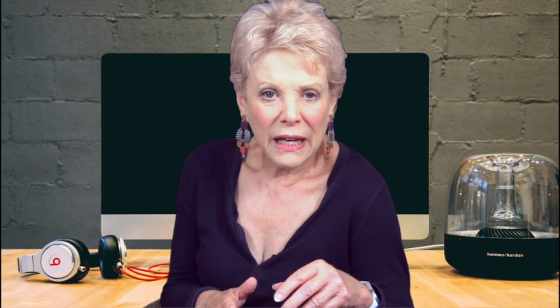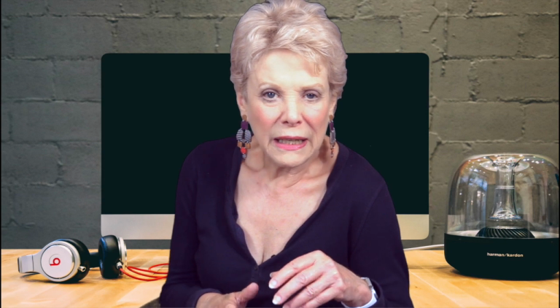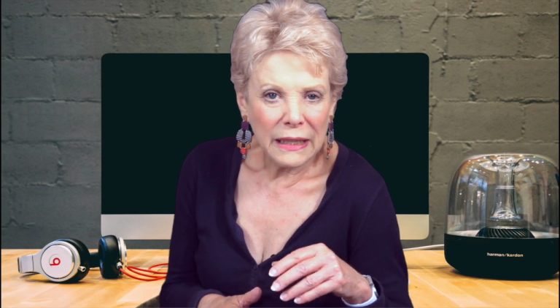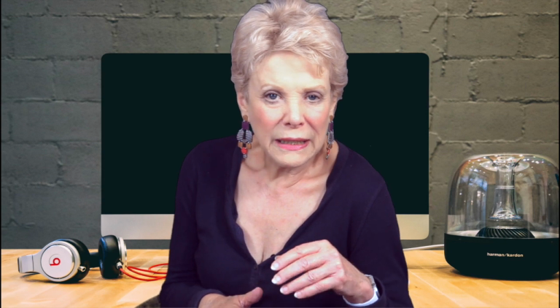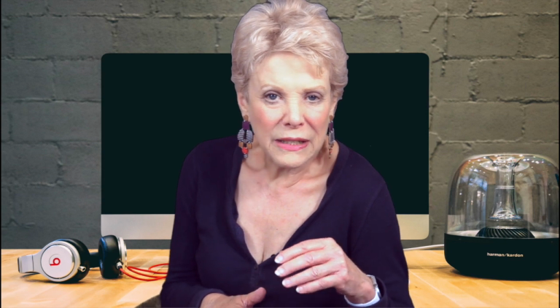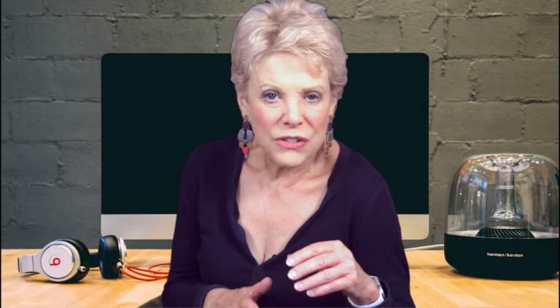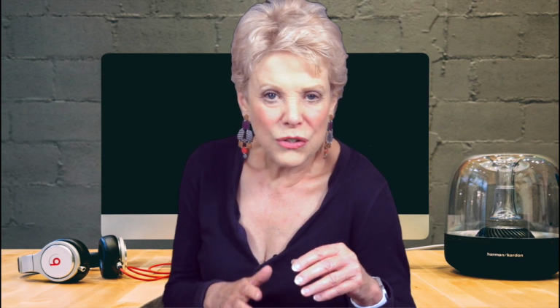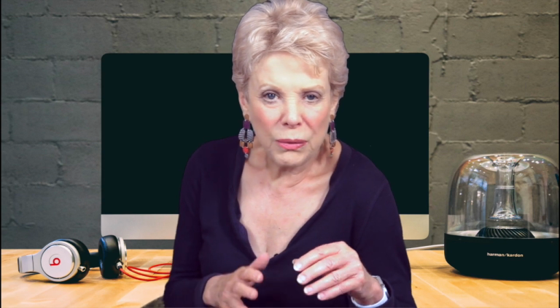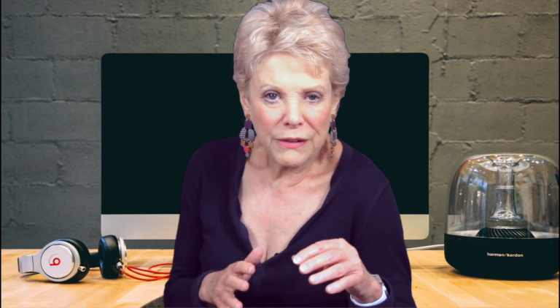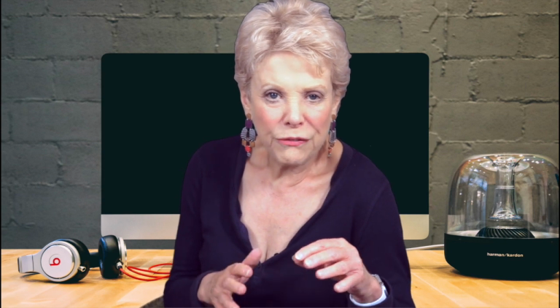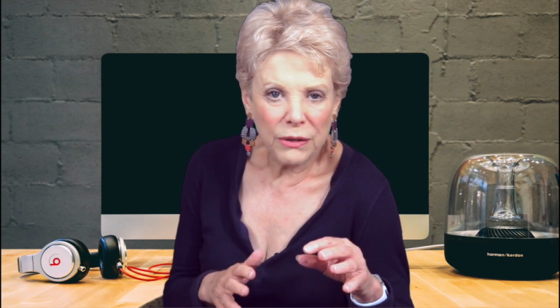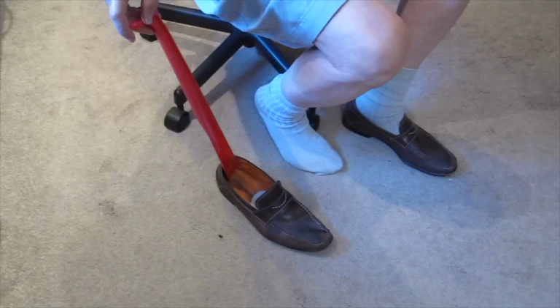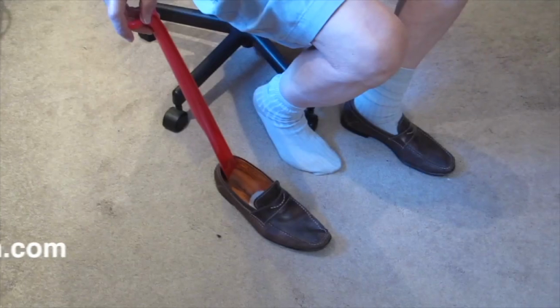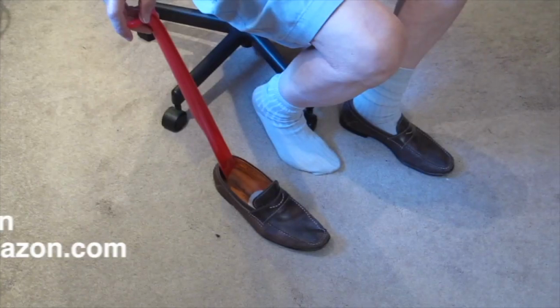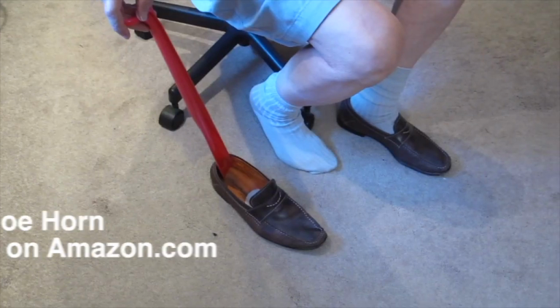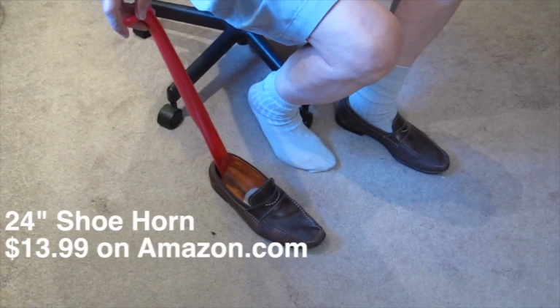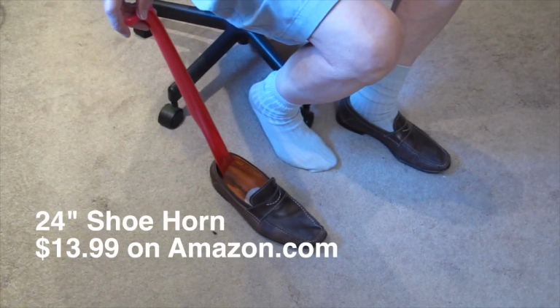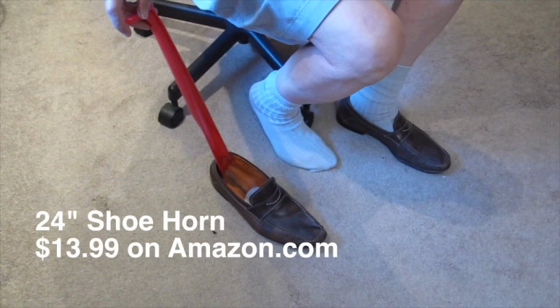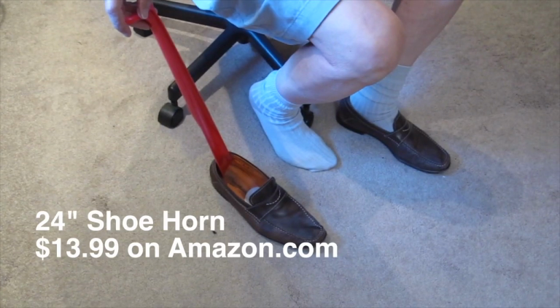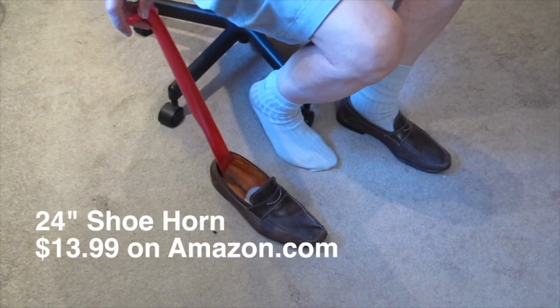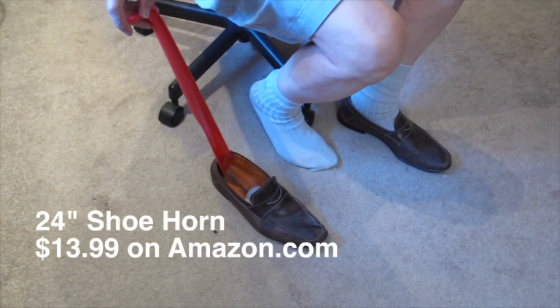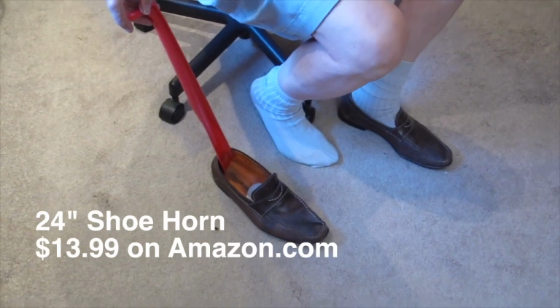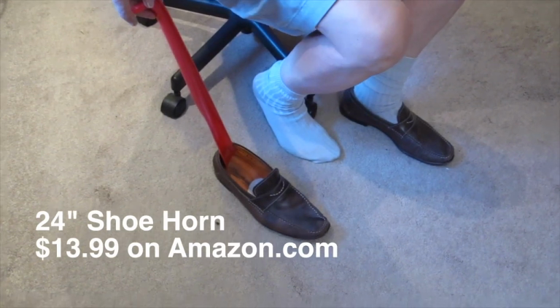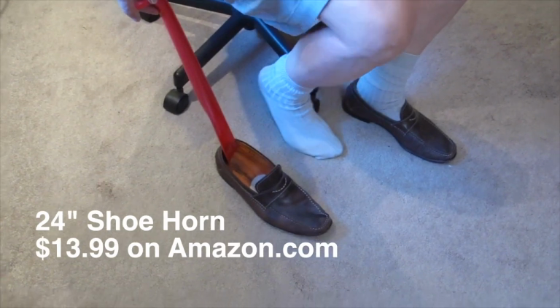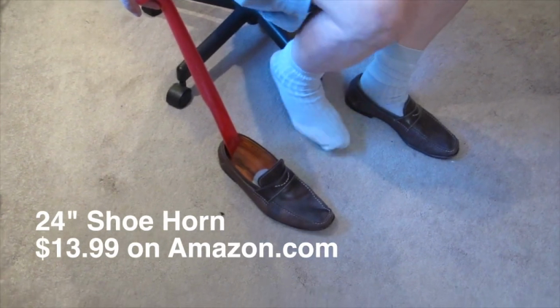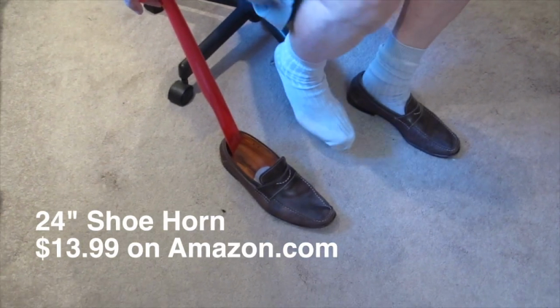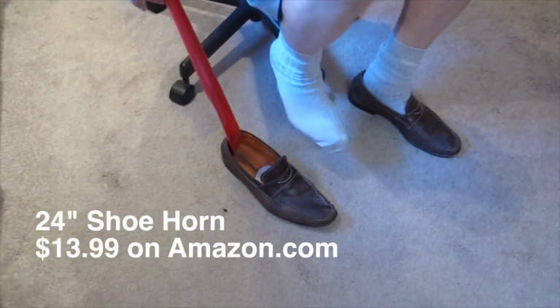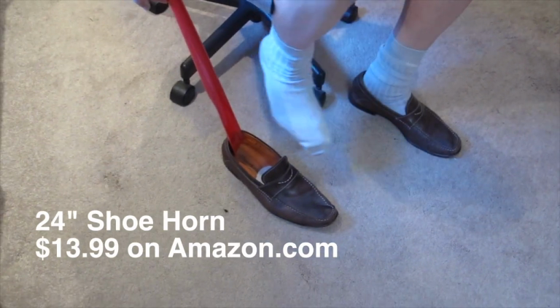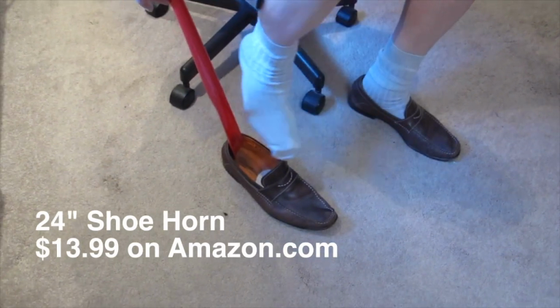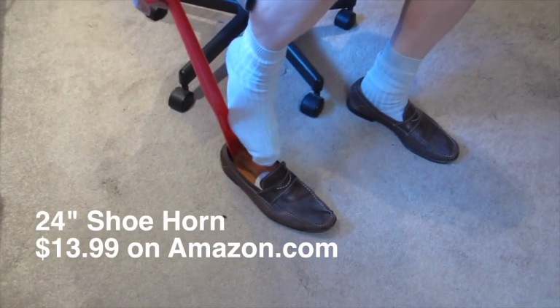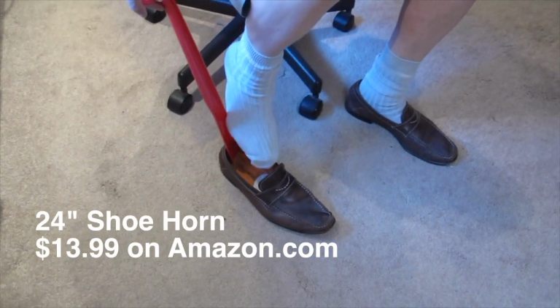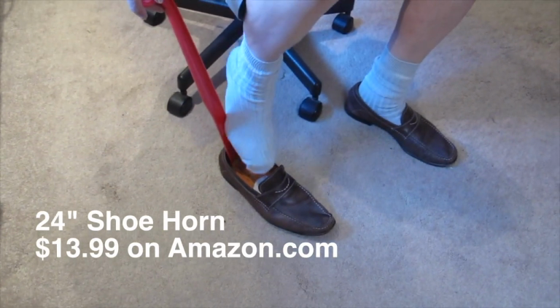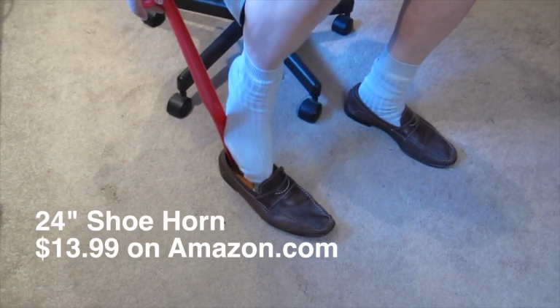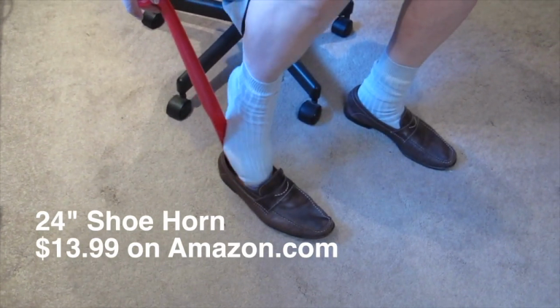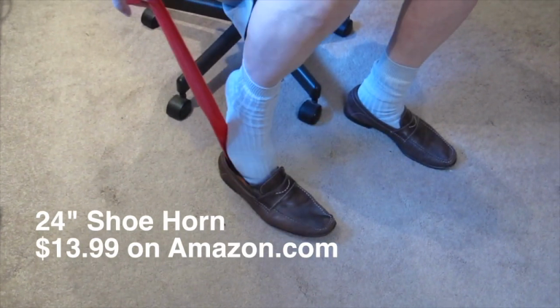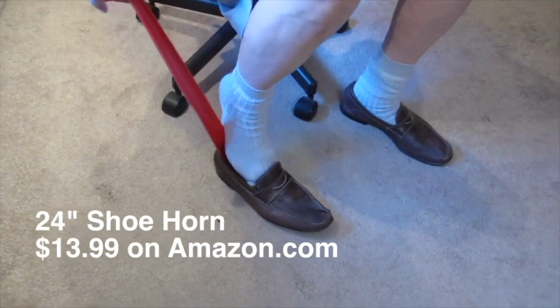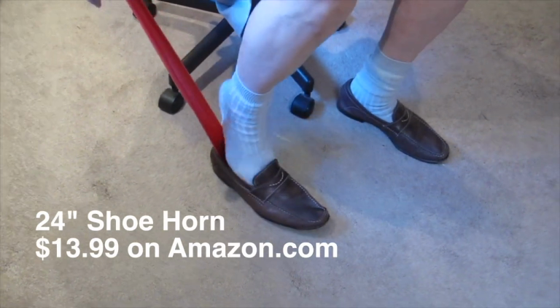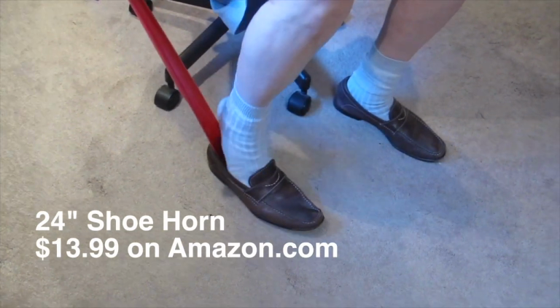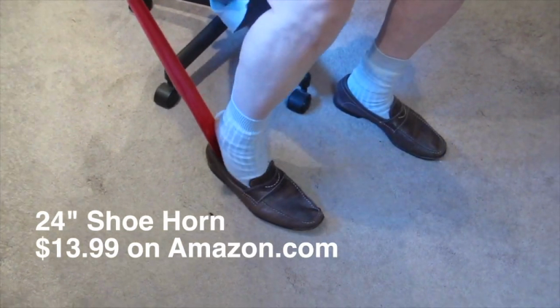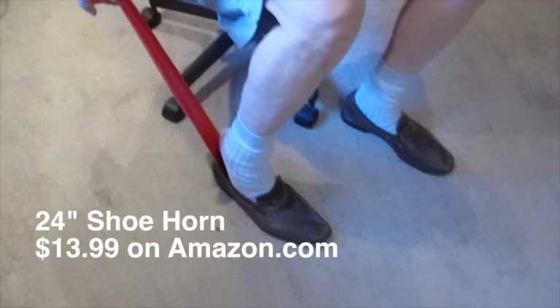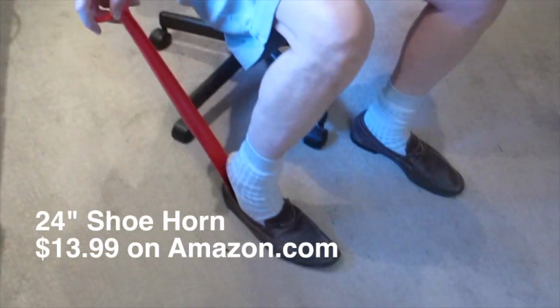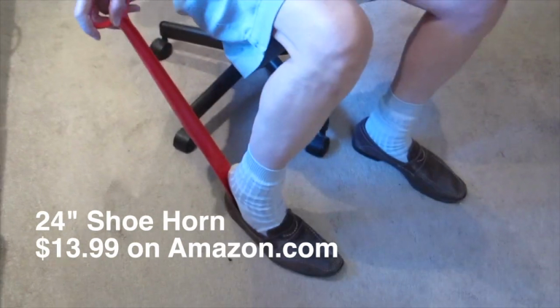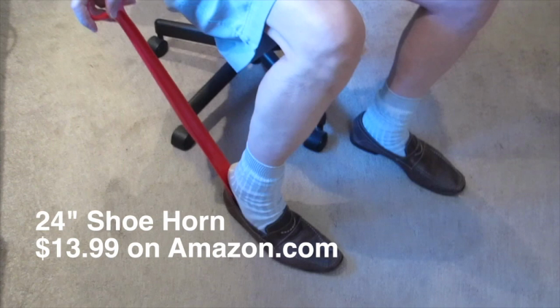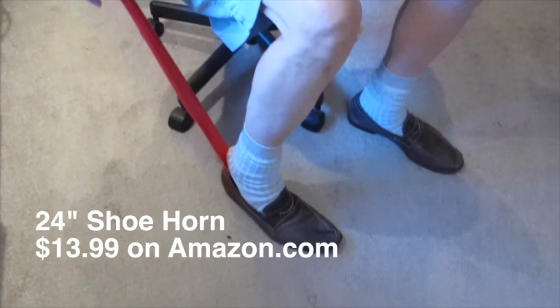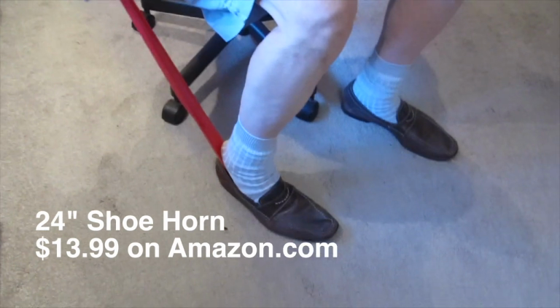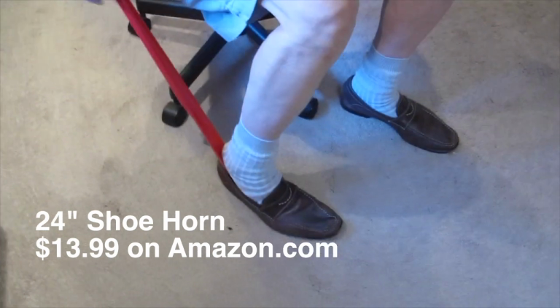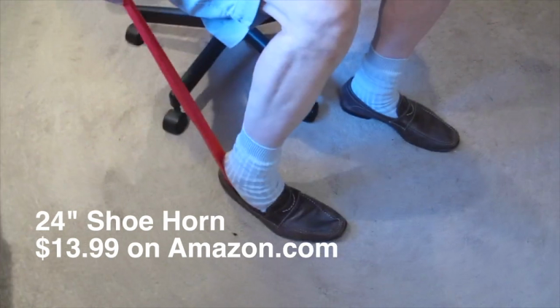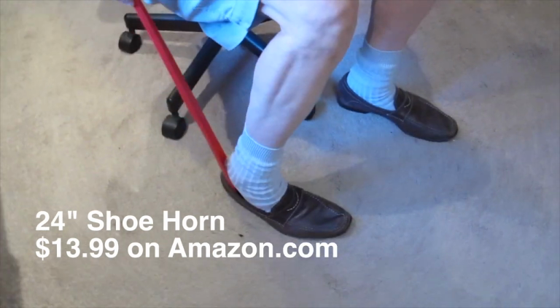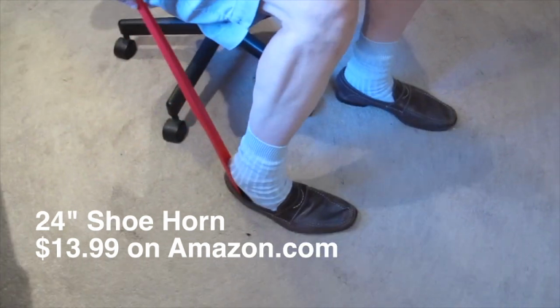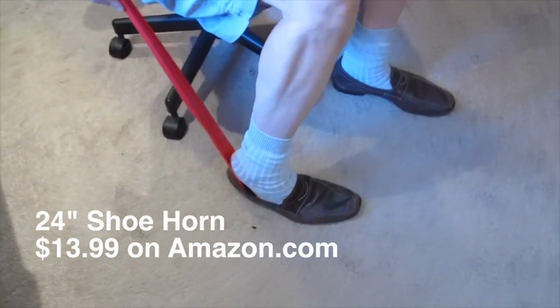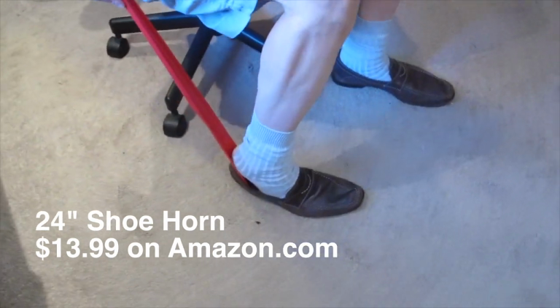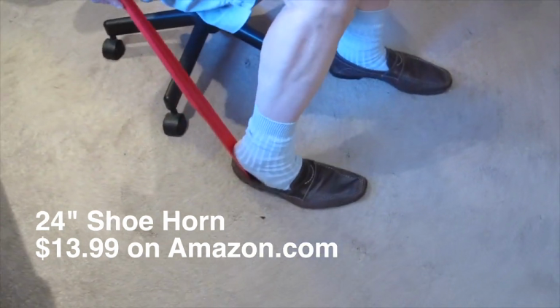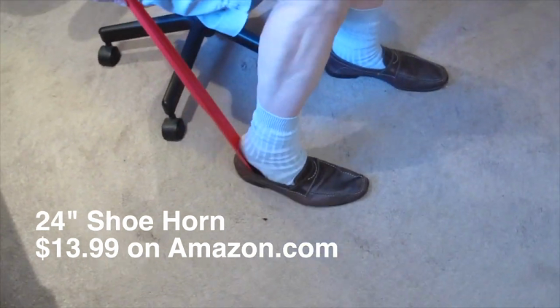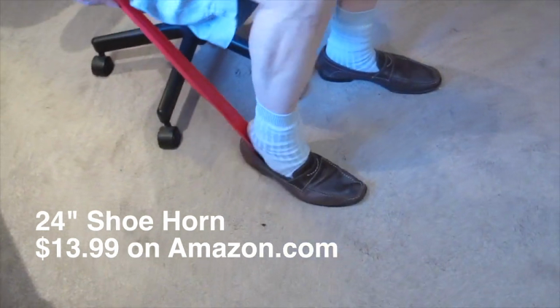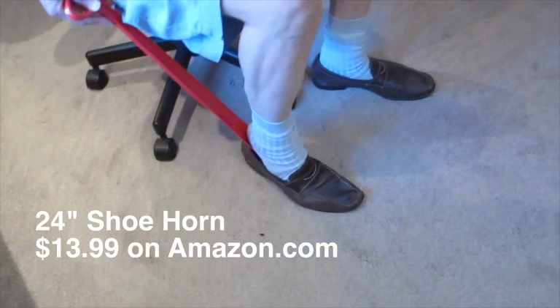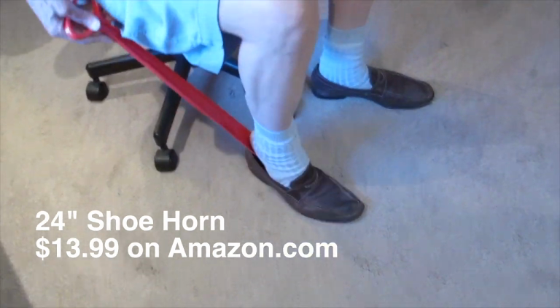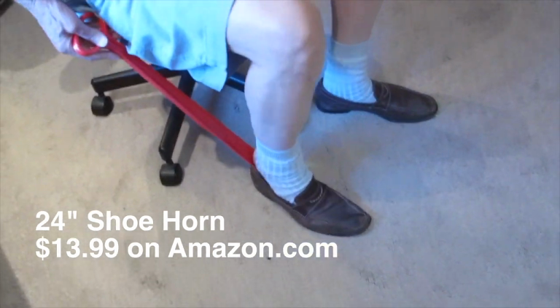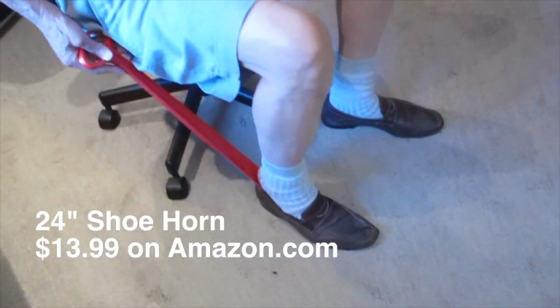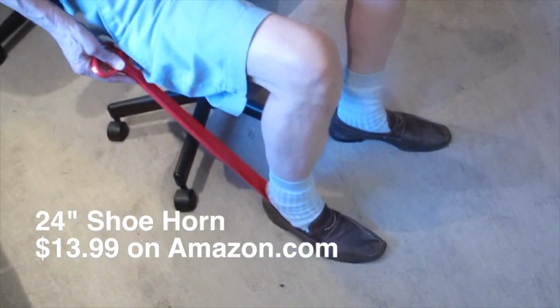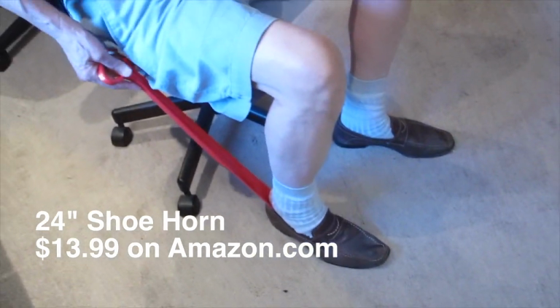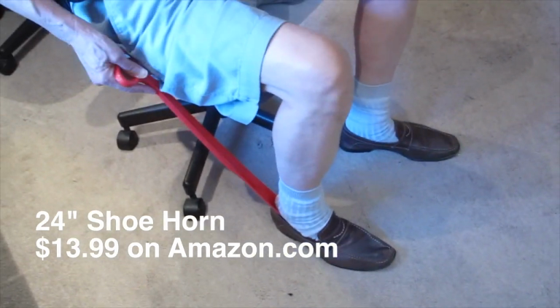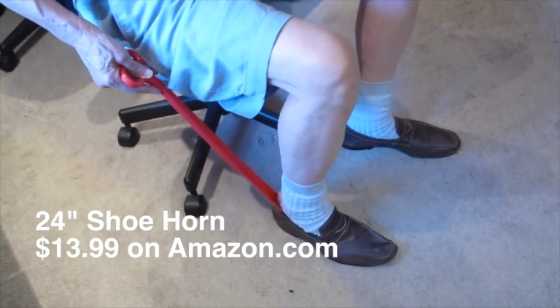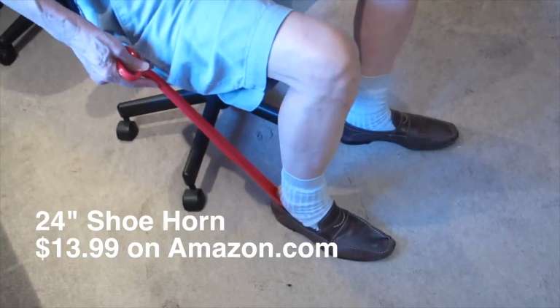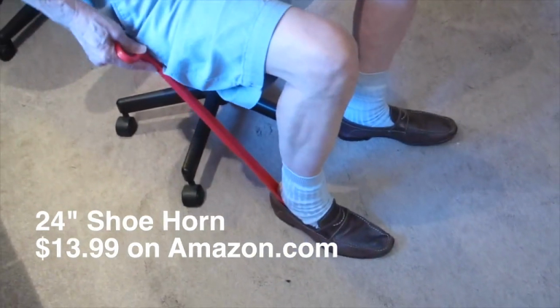It's a 24-inch long-handled shoe horn. It sells on amazon.com for thirteen dollars and ninety-nine cents.